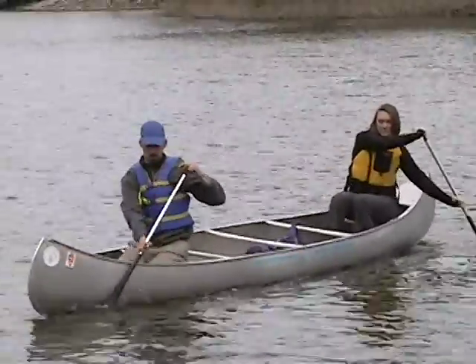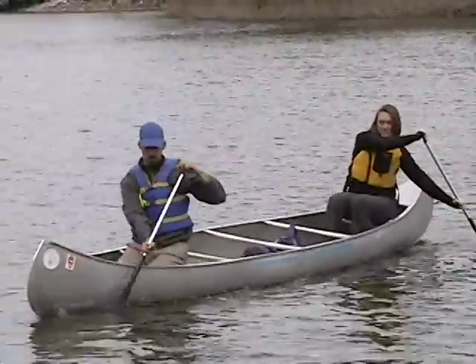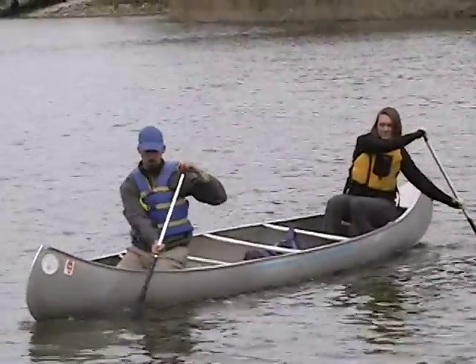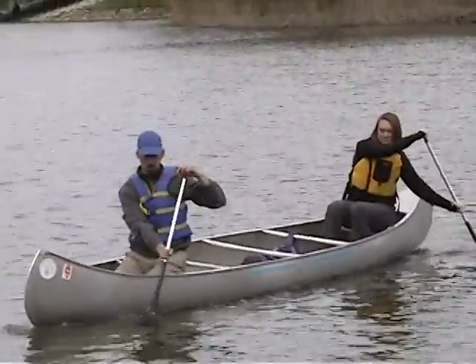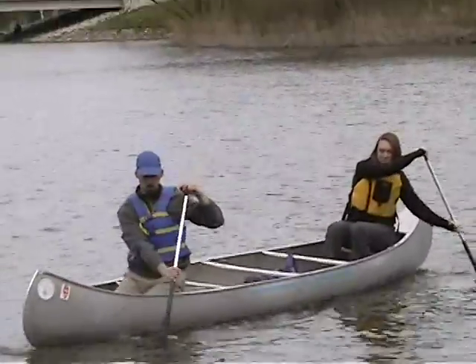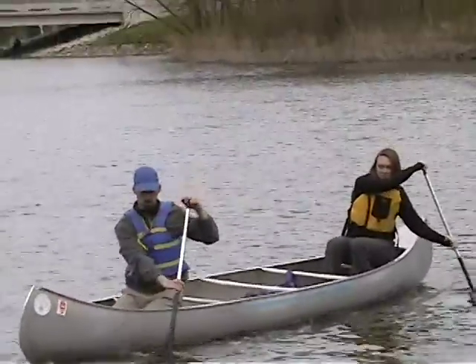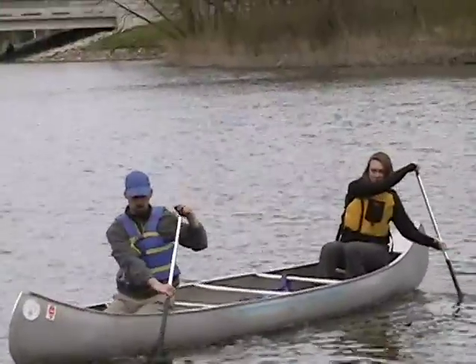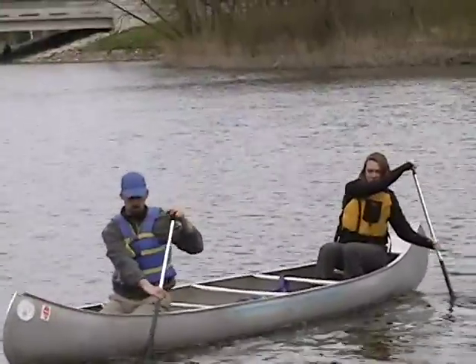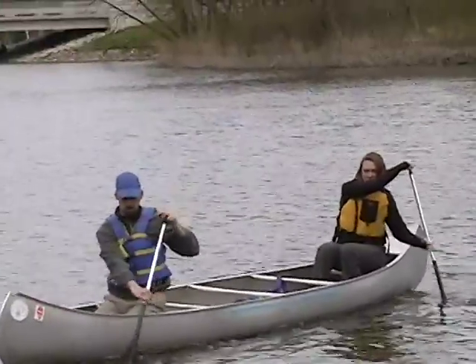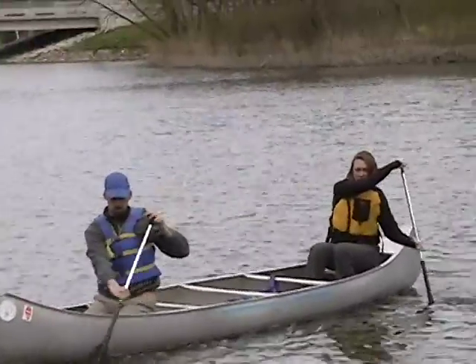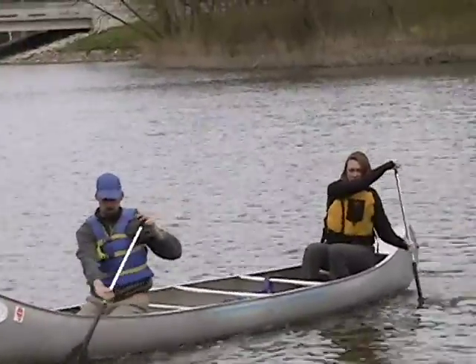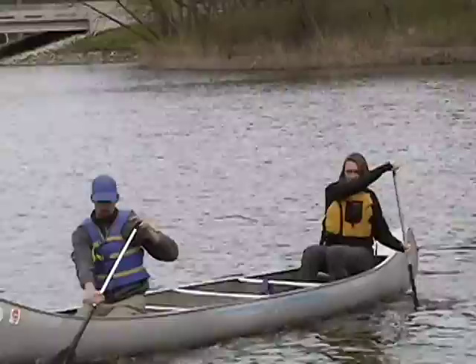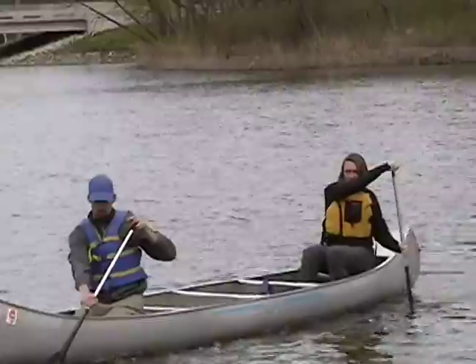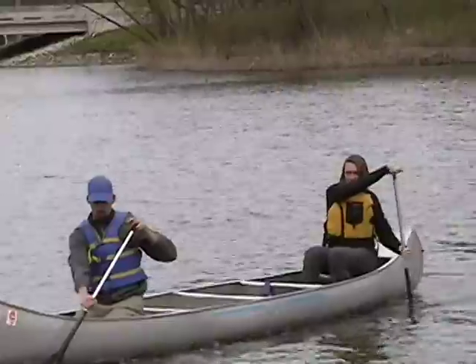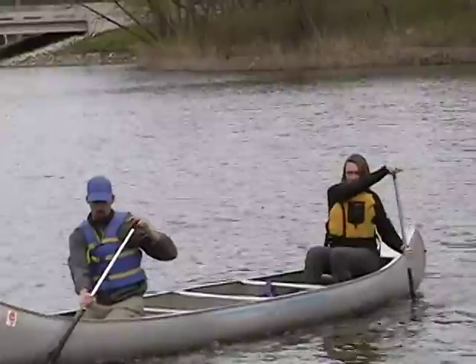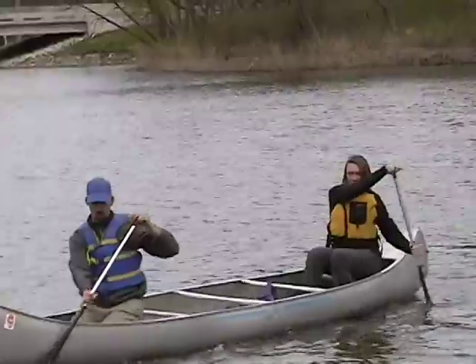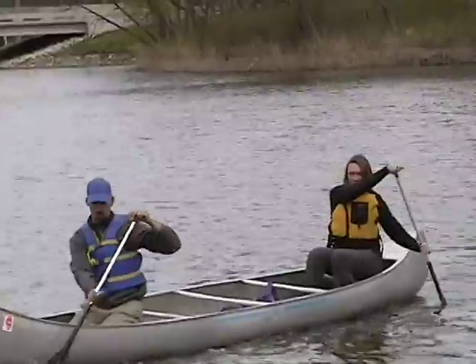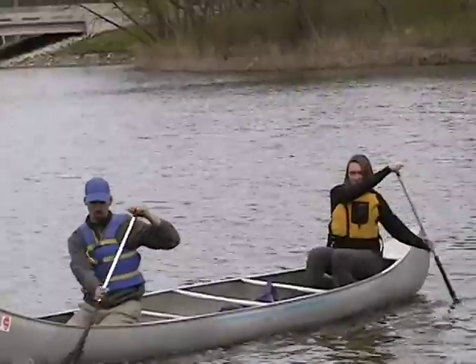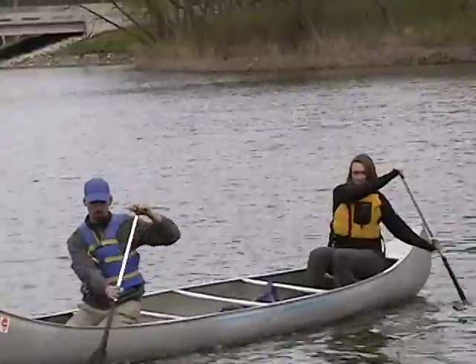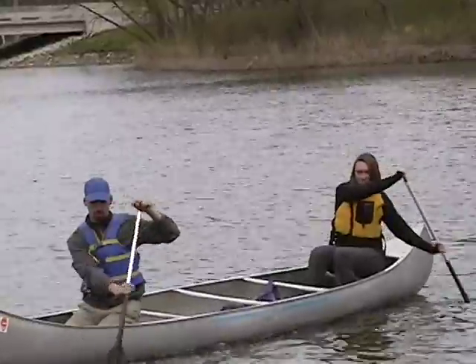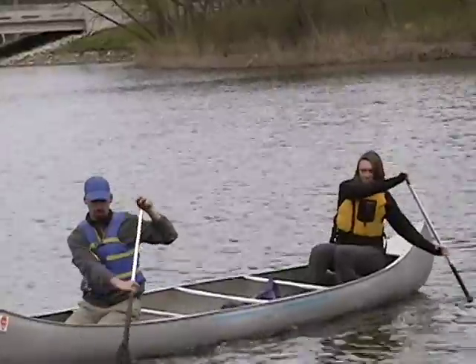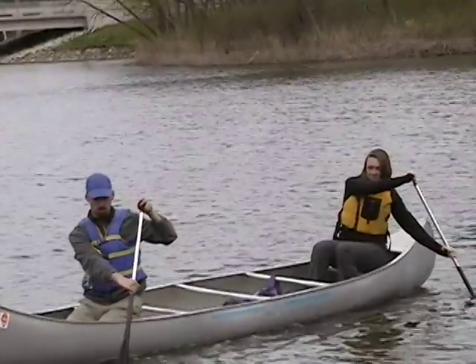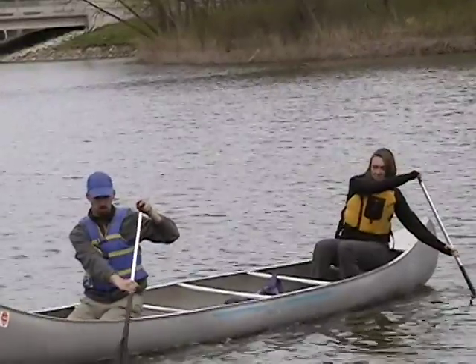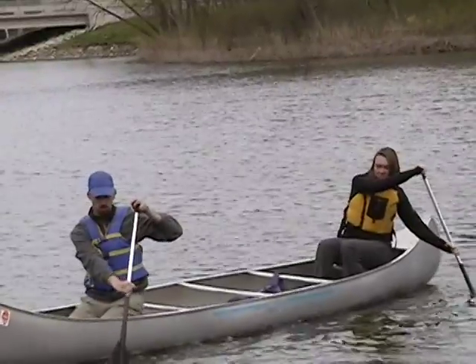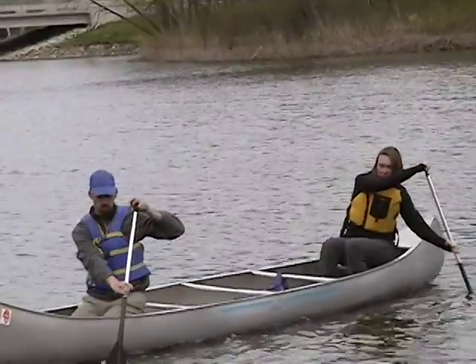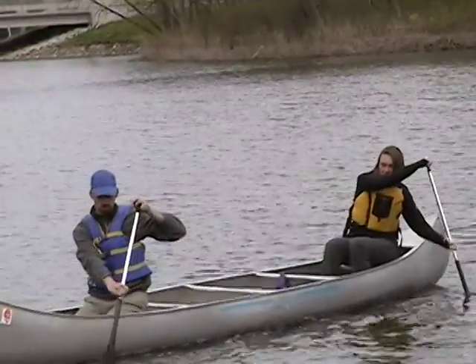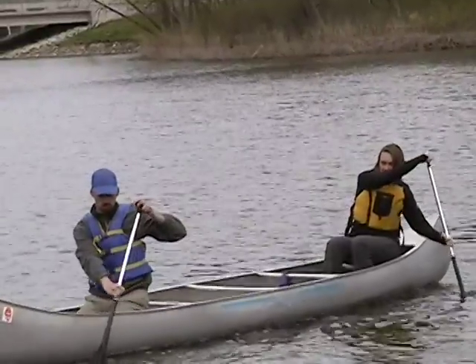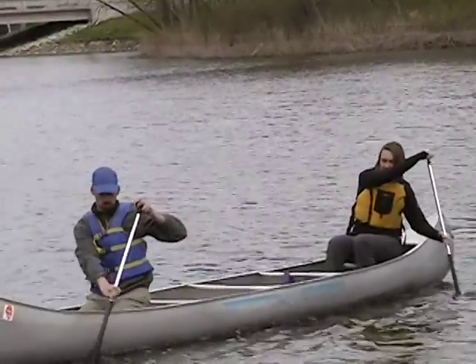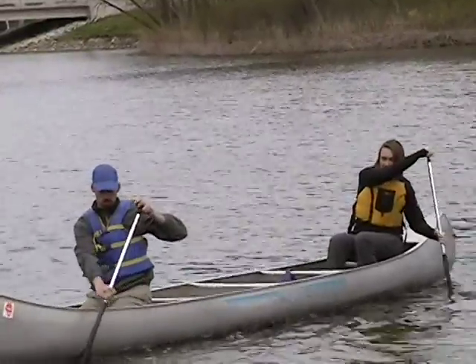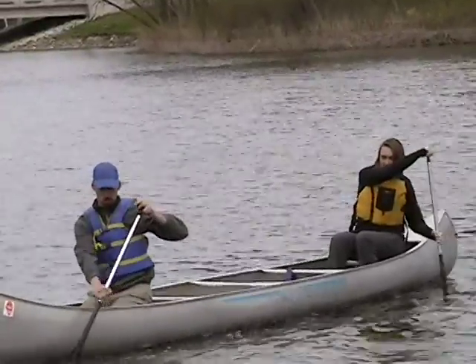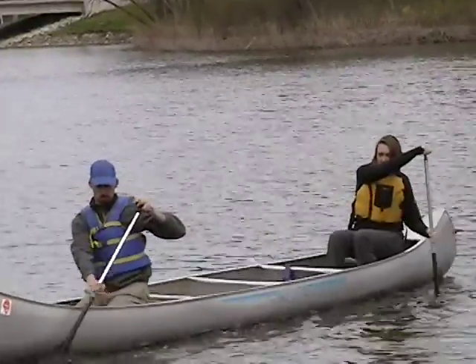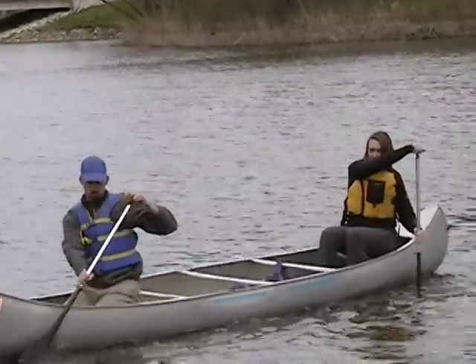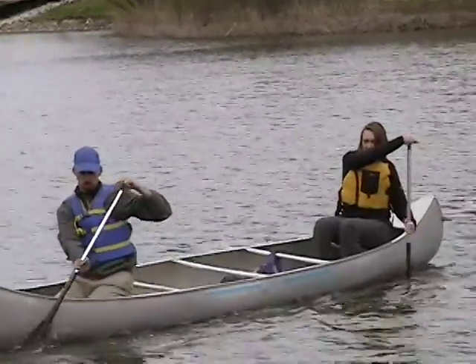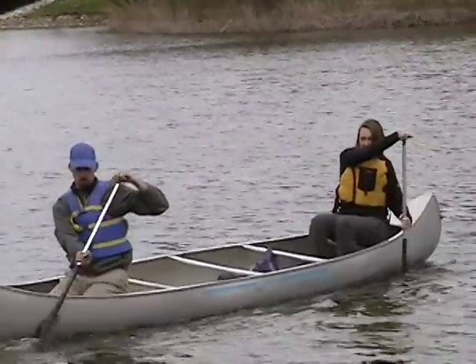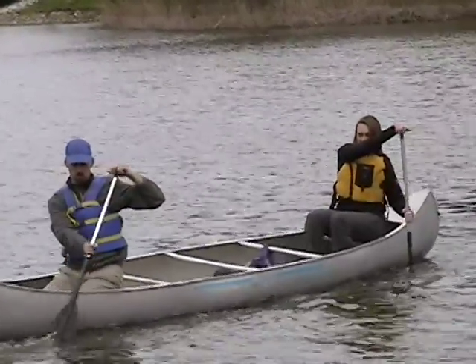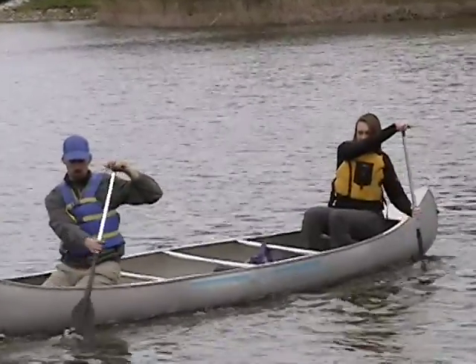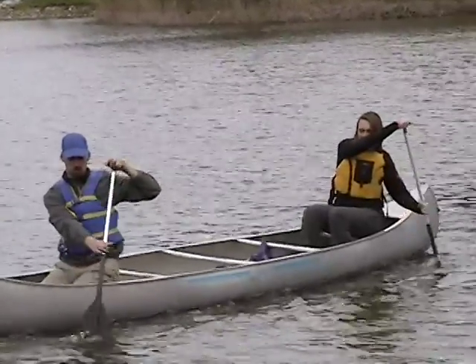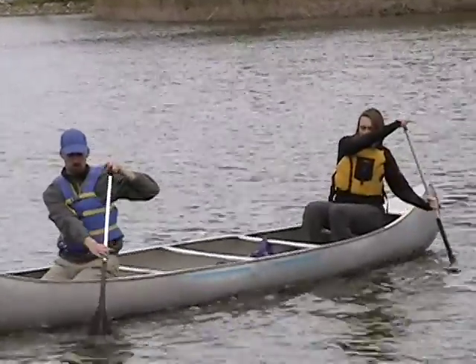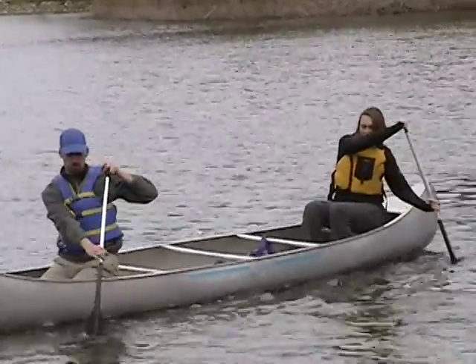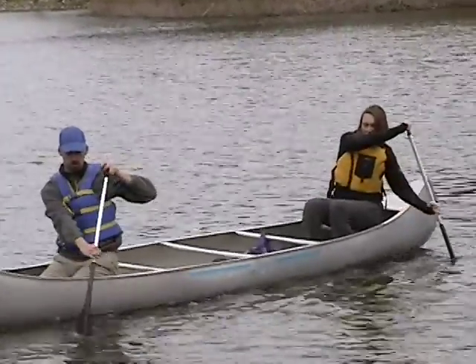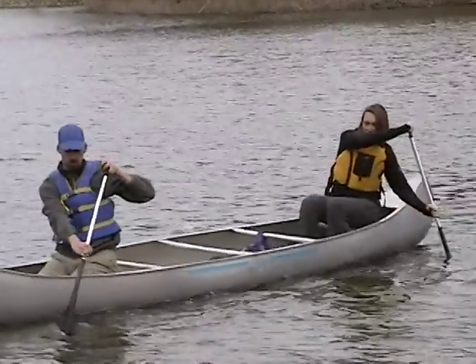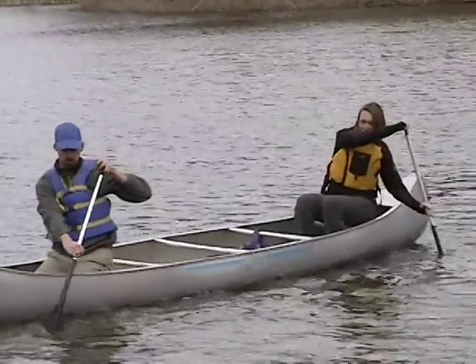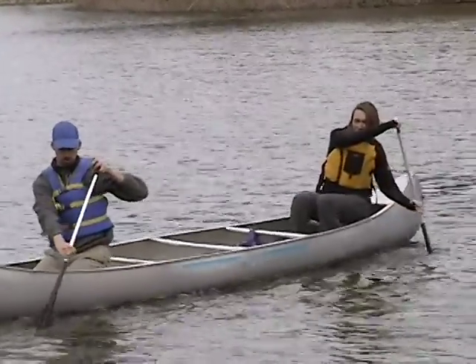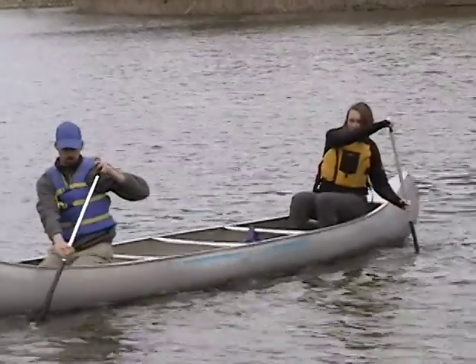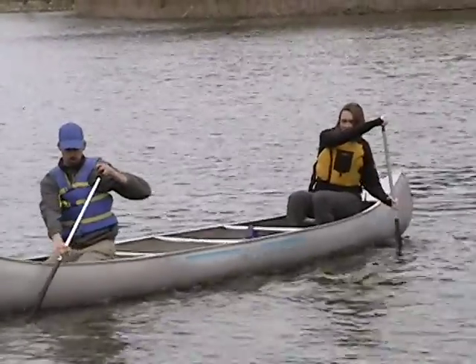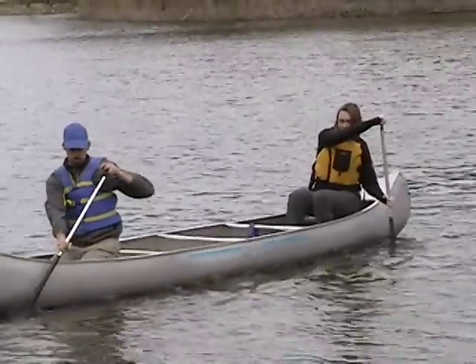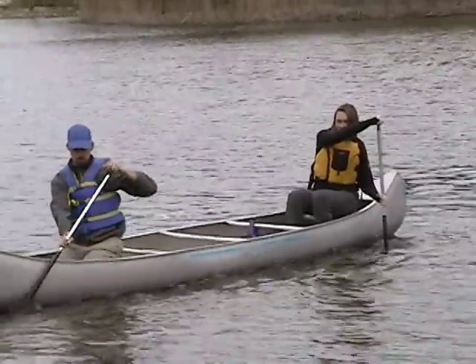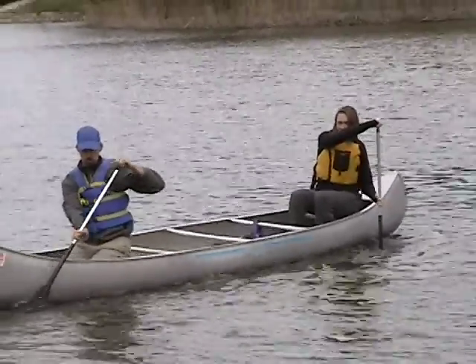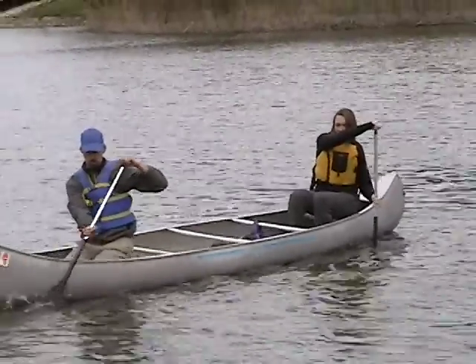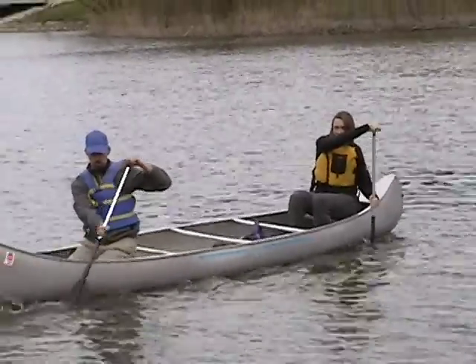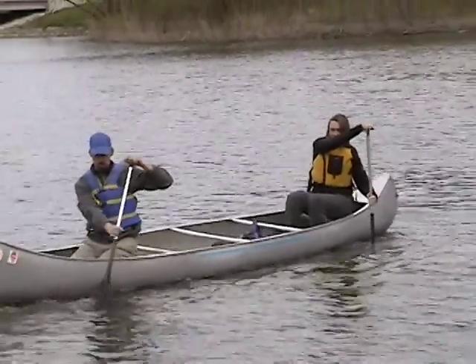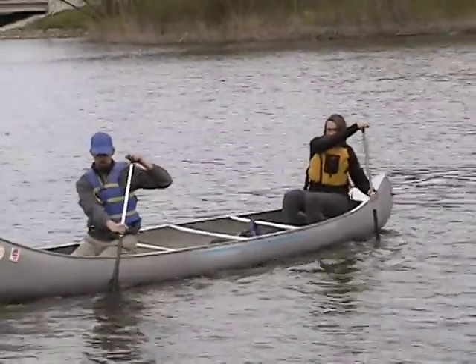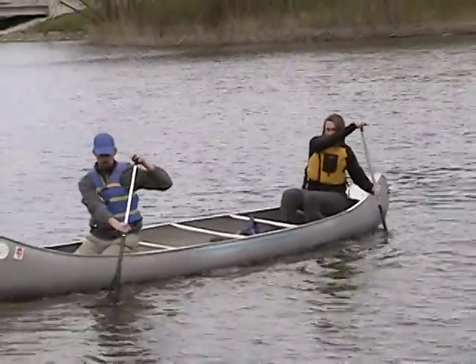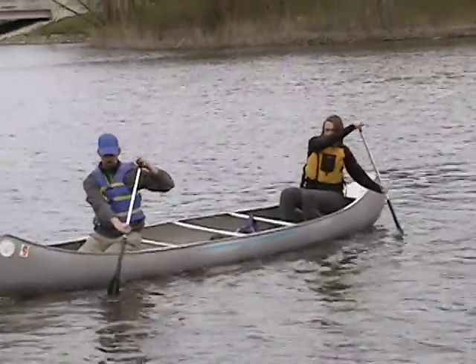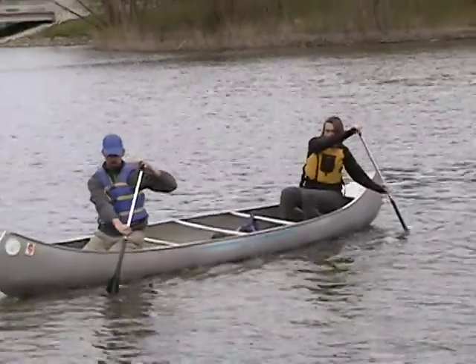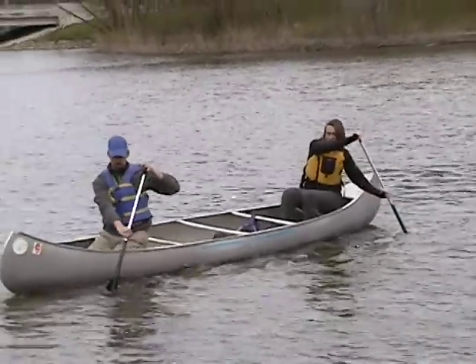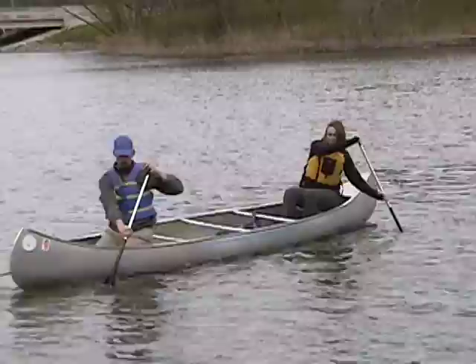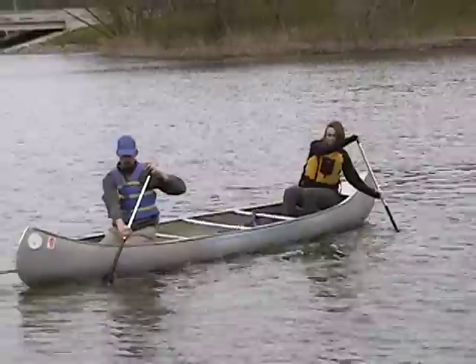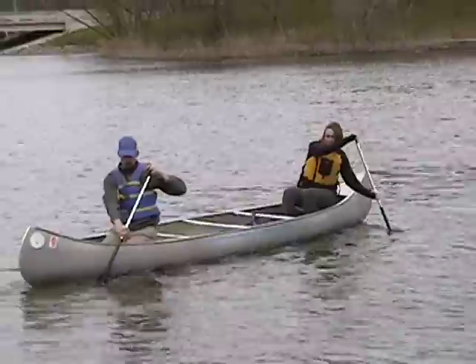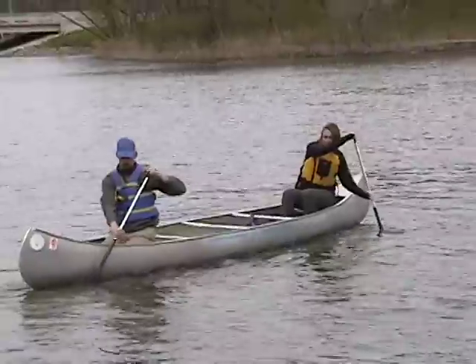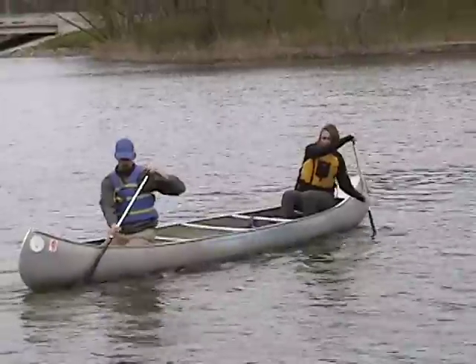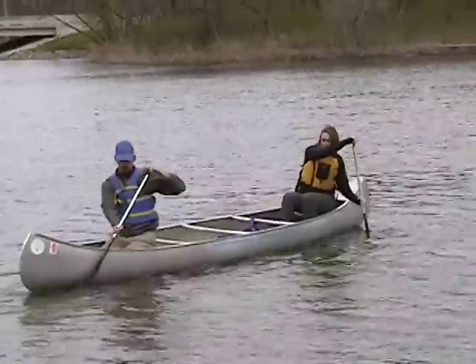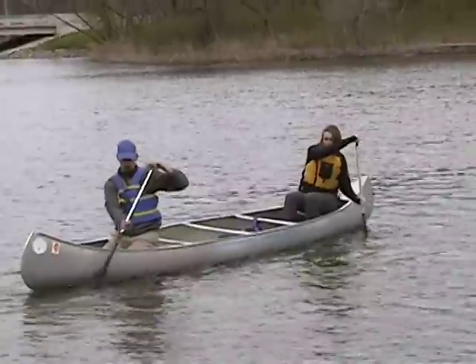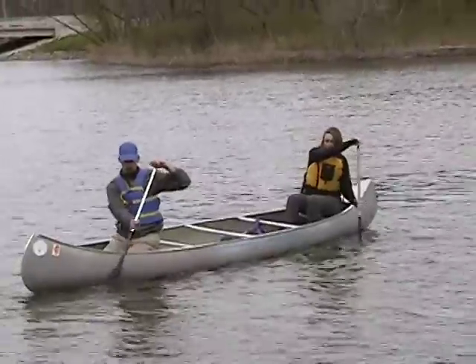Claire, your draw looks very good here as well. I would only add just a little more torso rotation and it would look excellent.